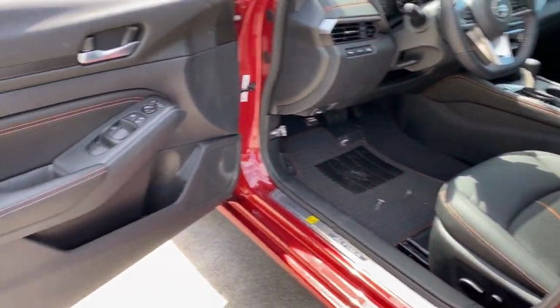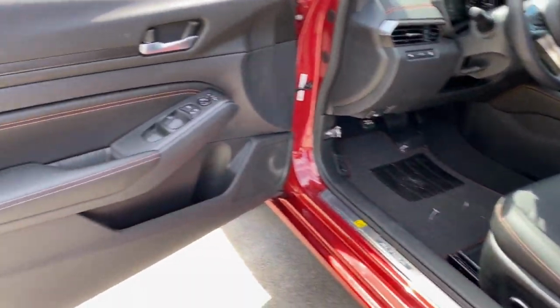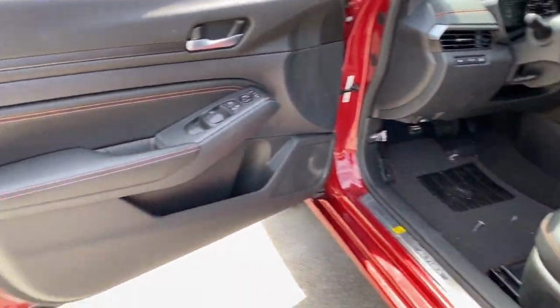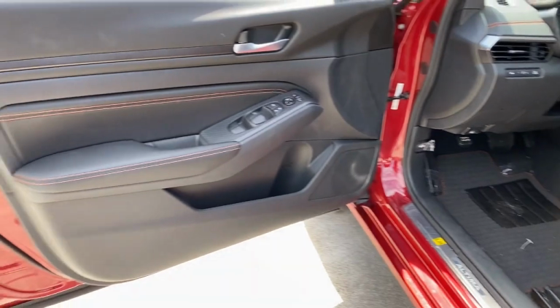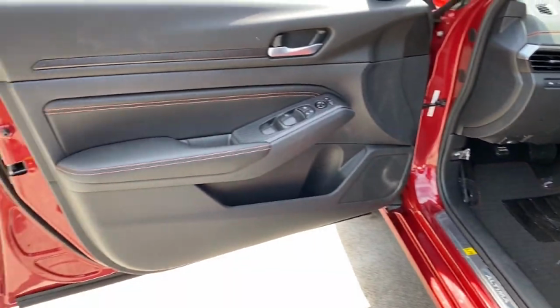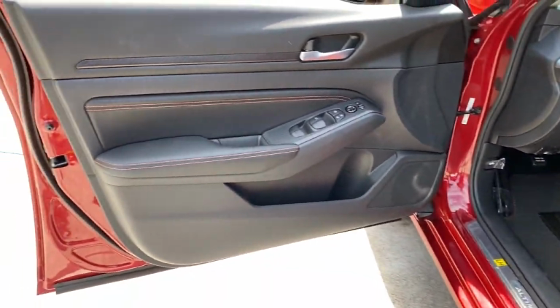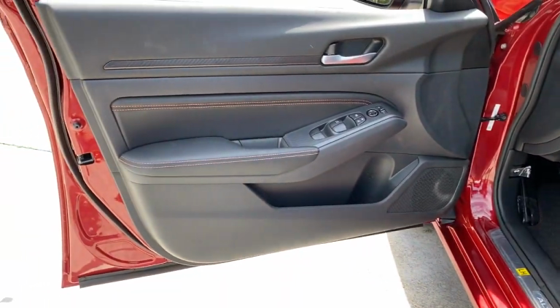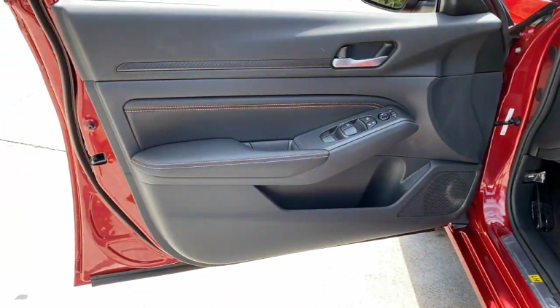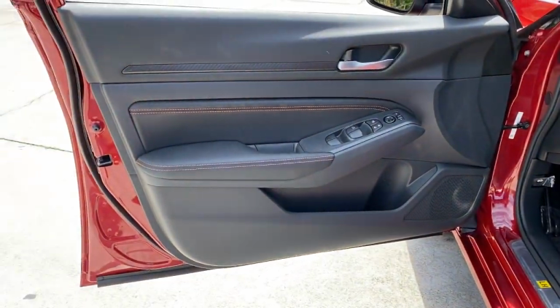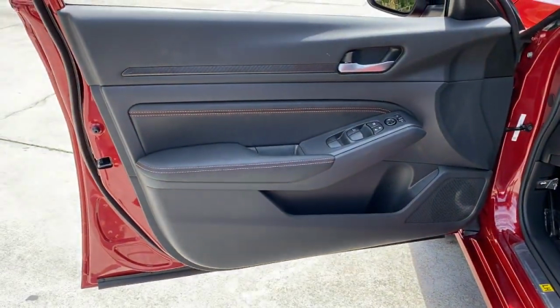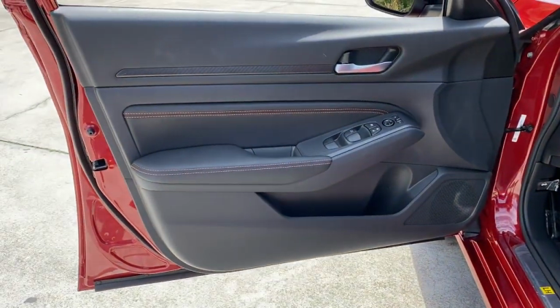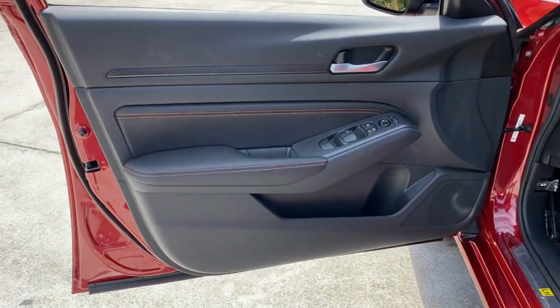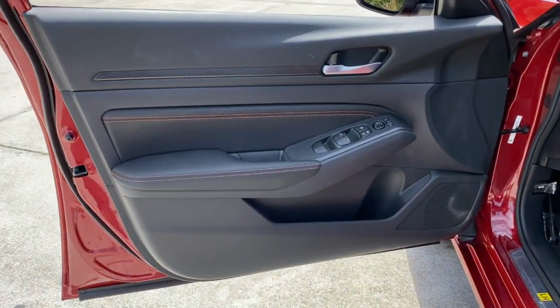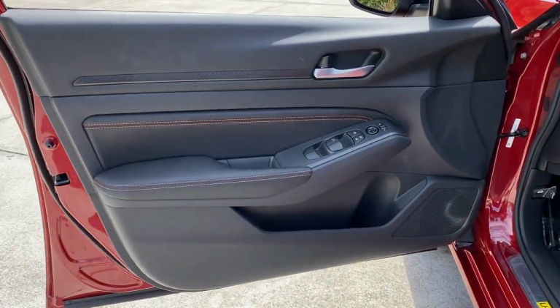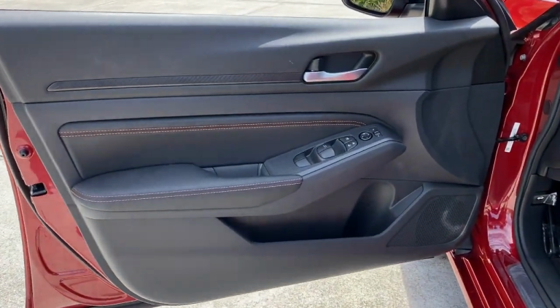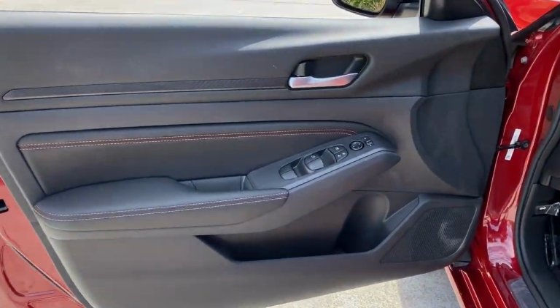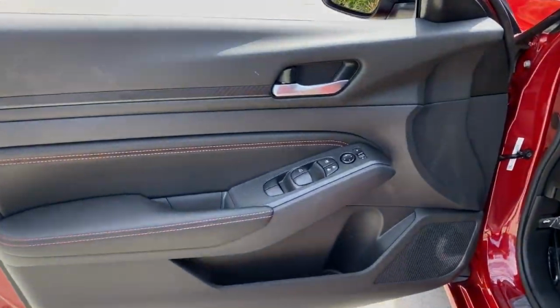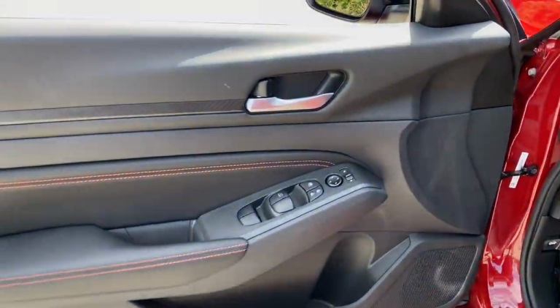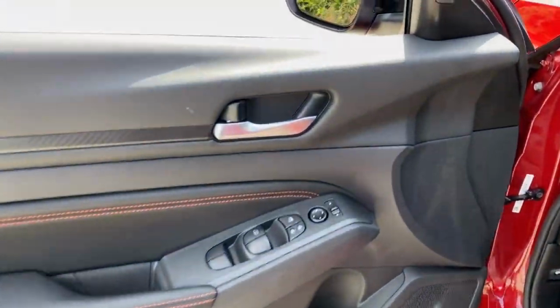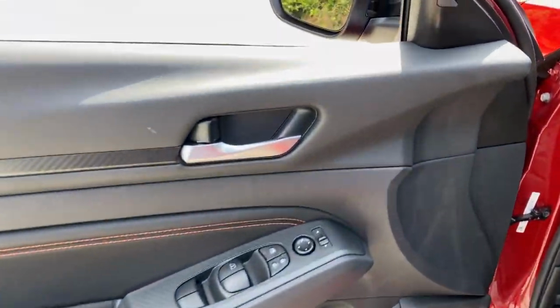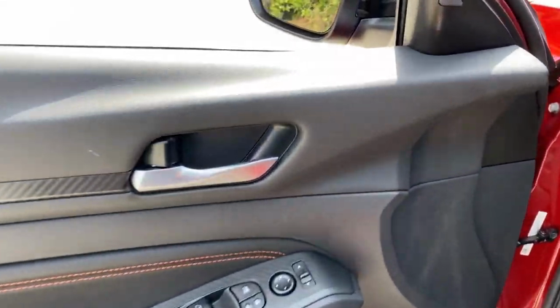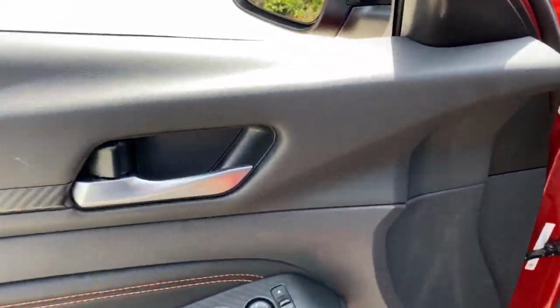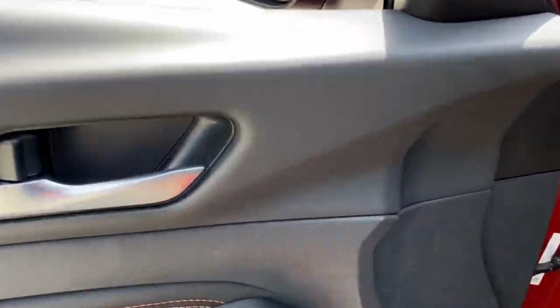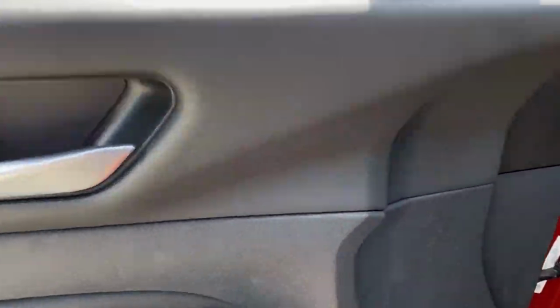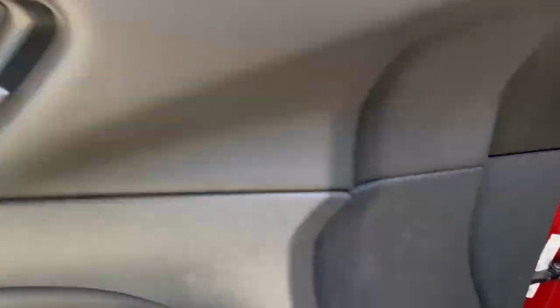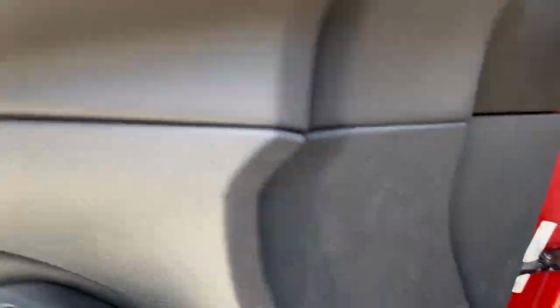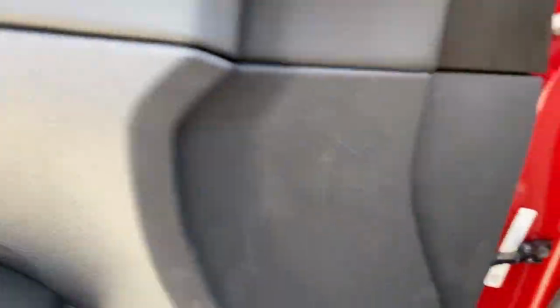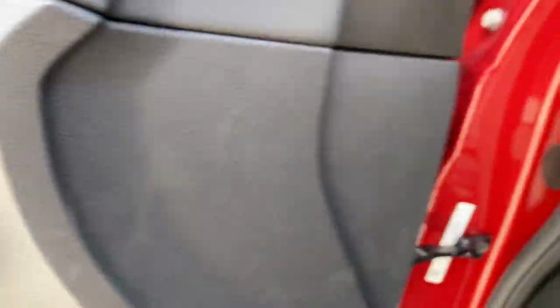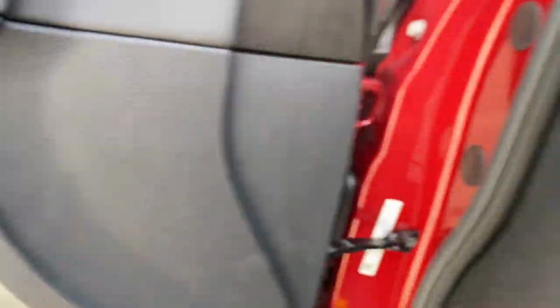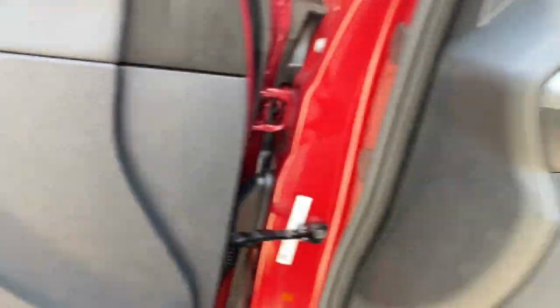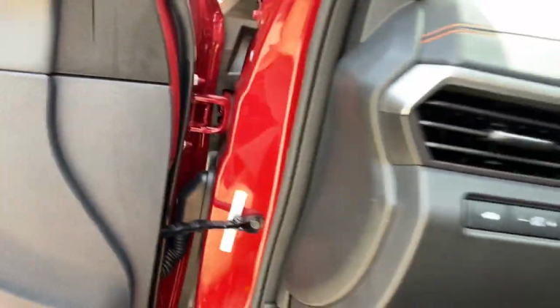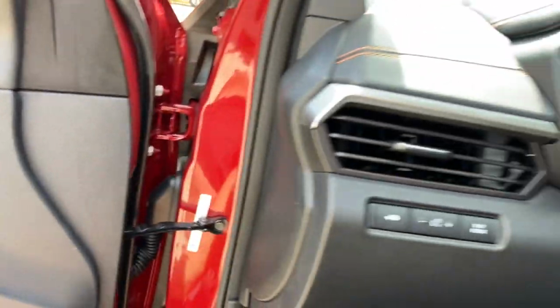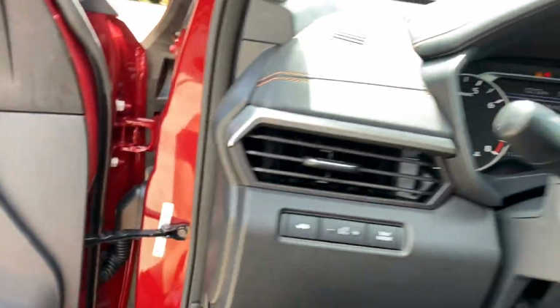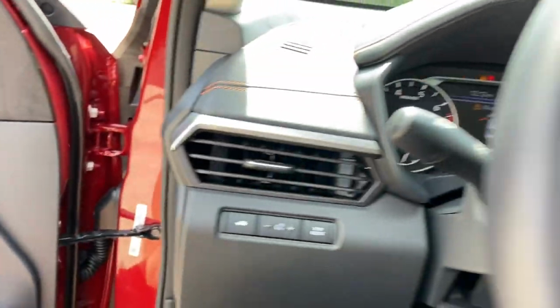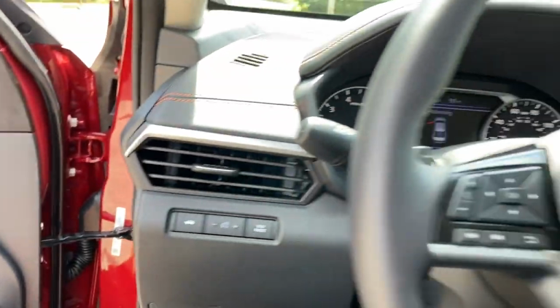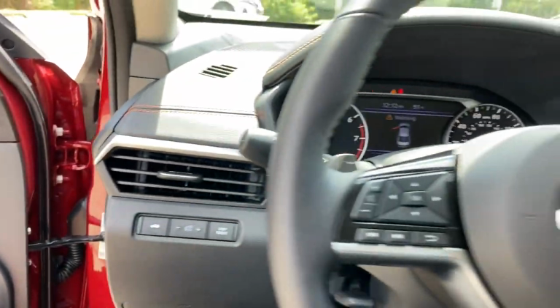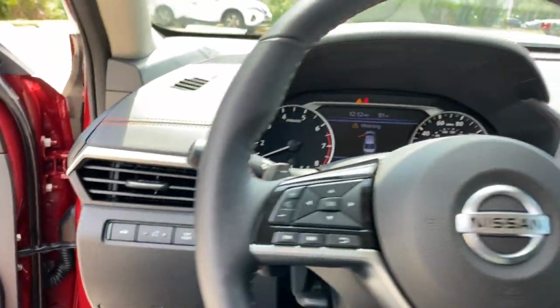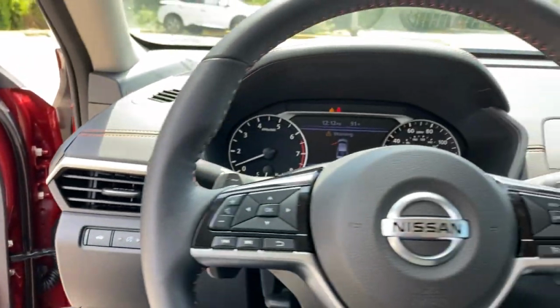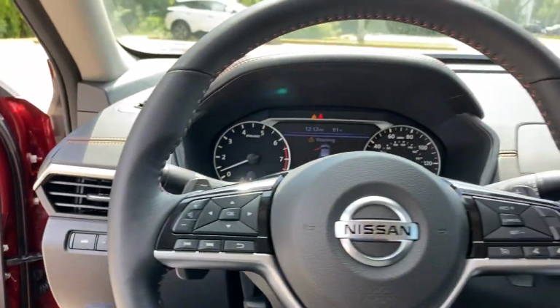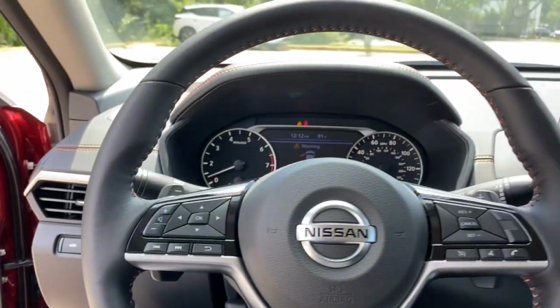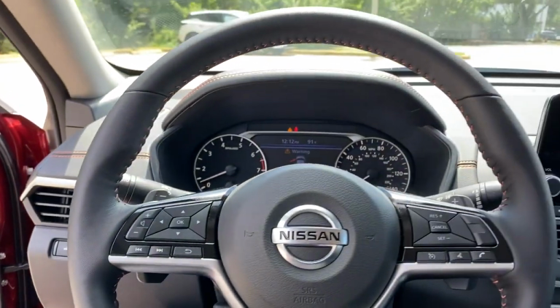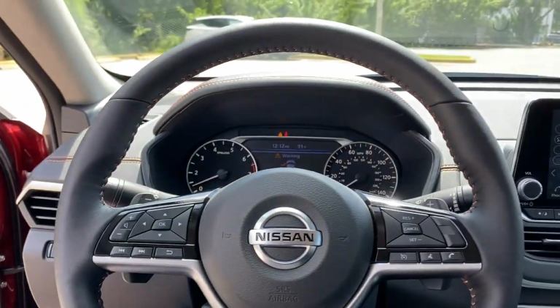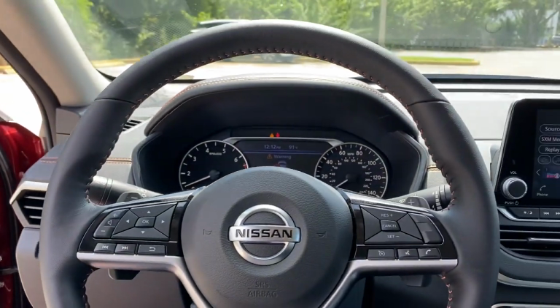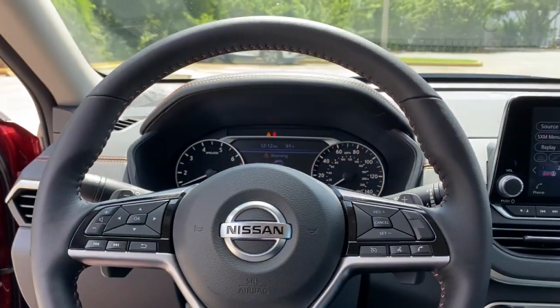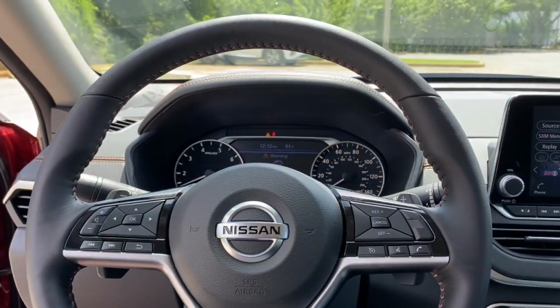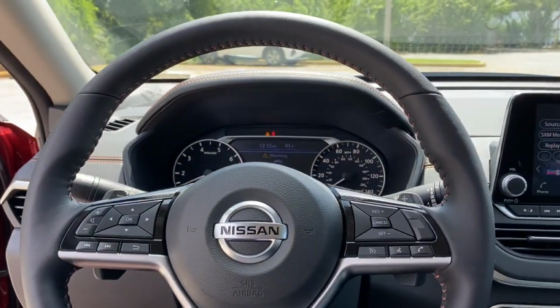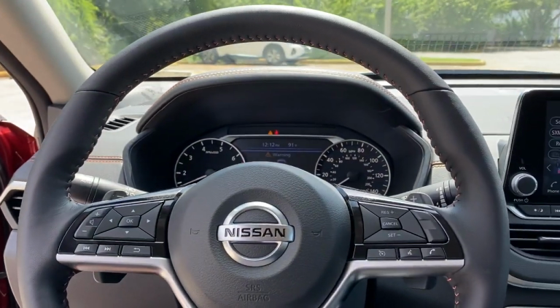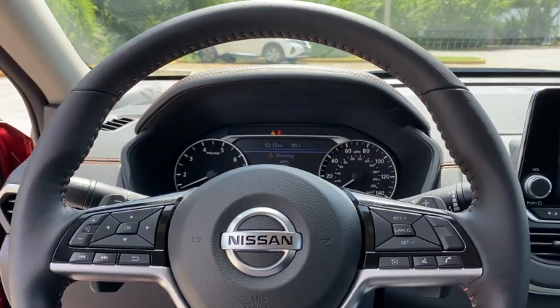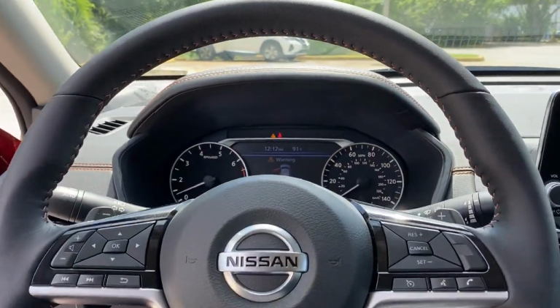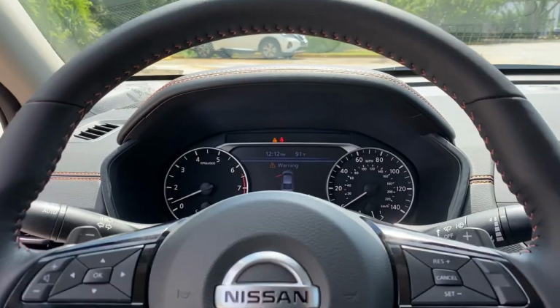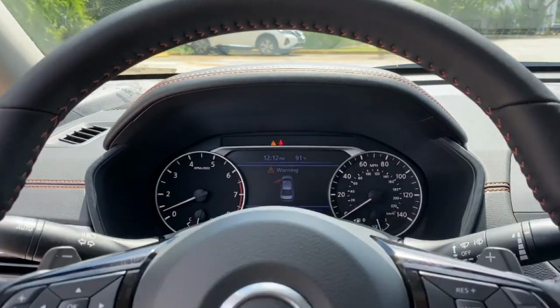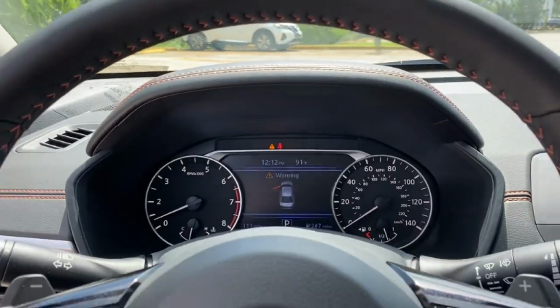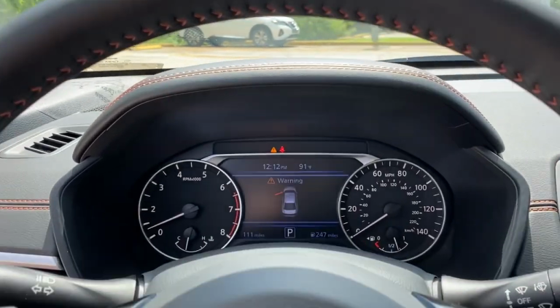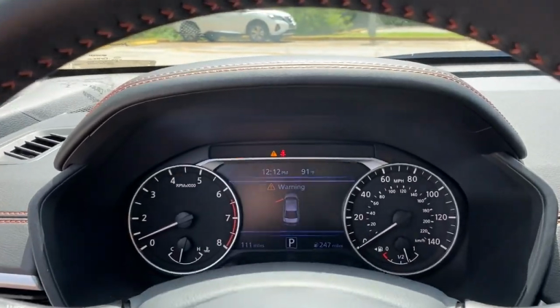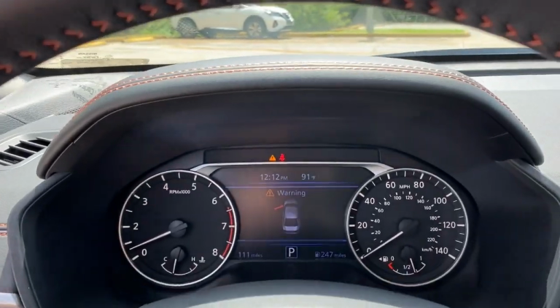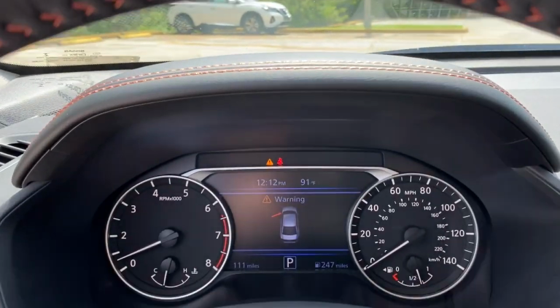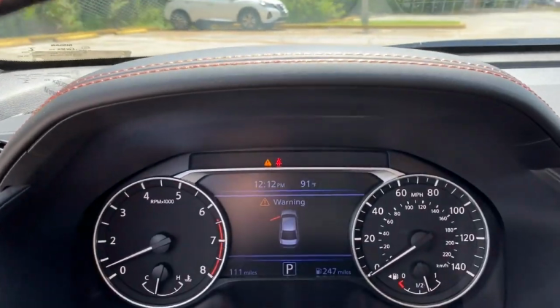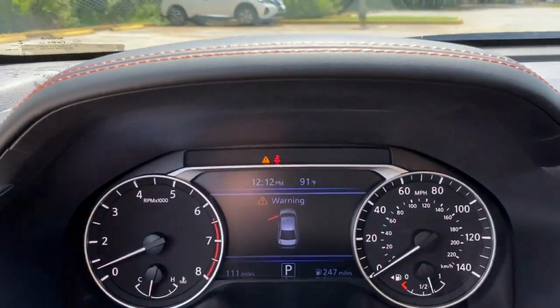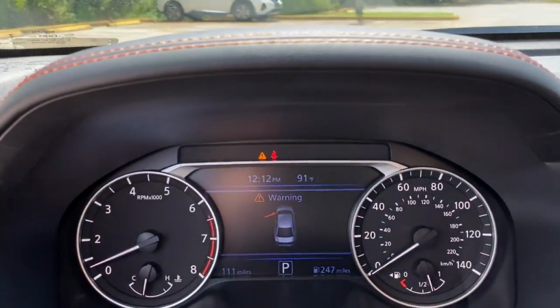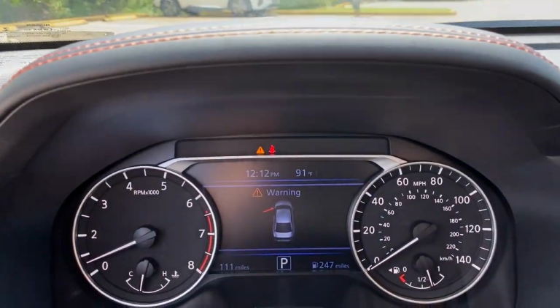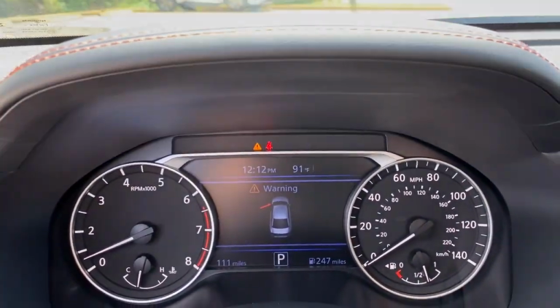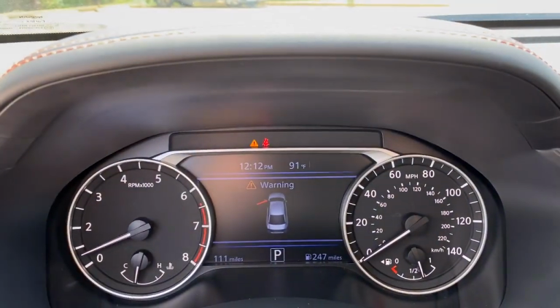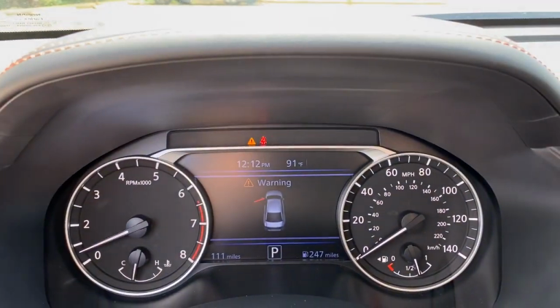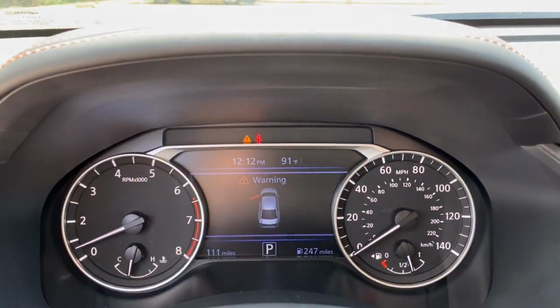Blind spot monitor, aluminum wheels, power driver seat, steering wheel audio controls, and Bluetooth connection.